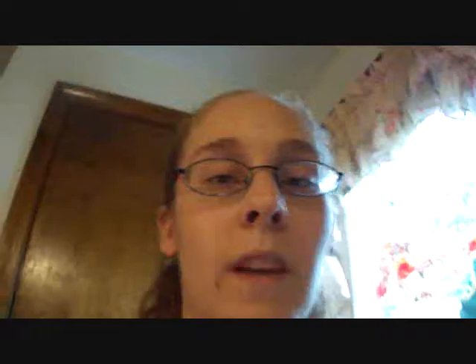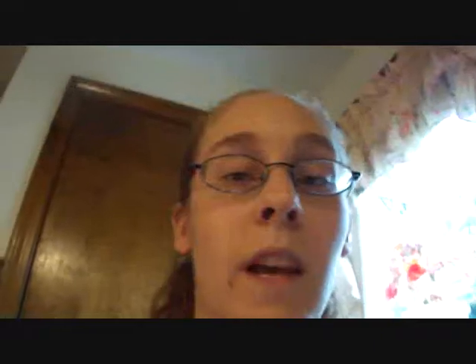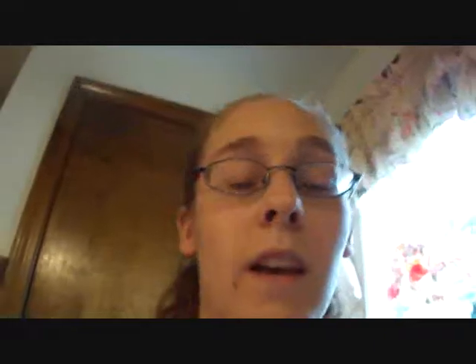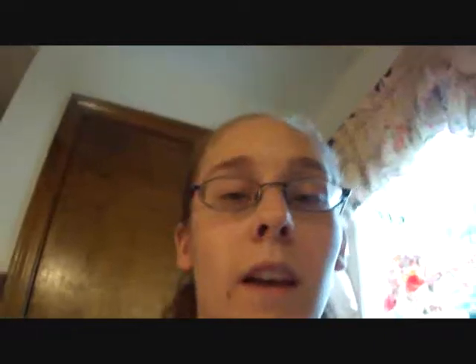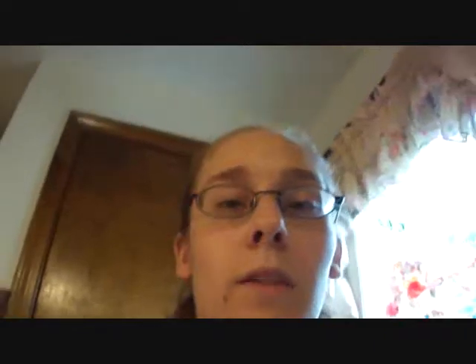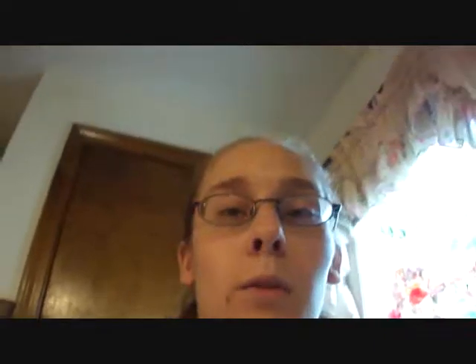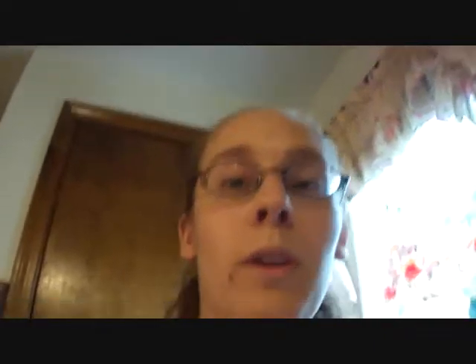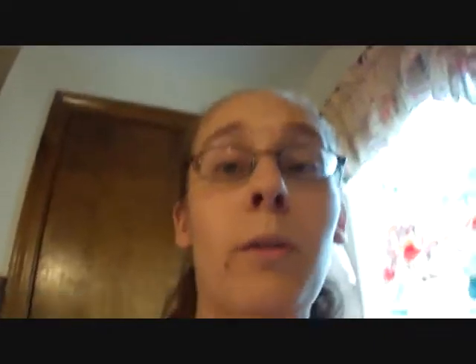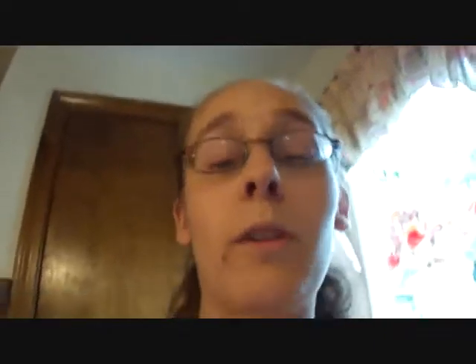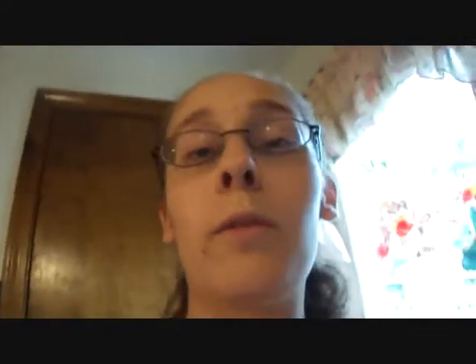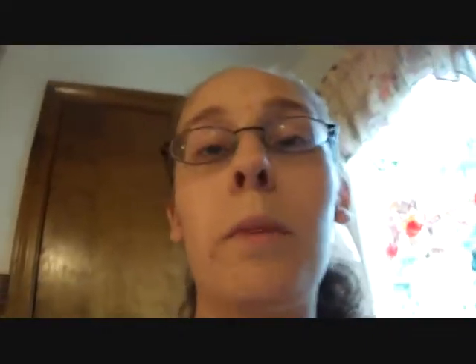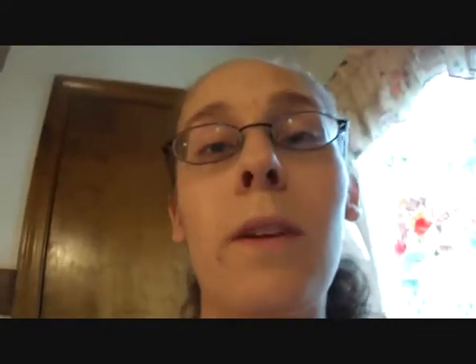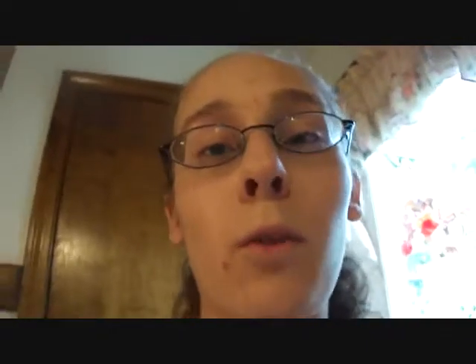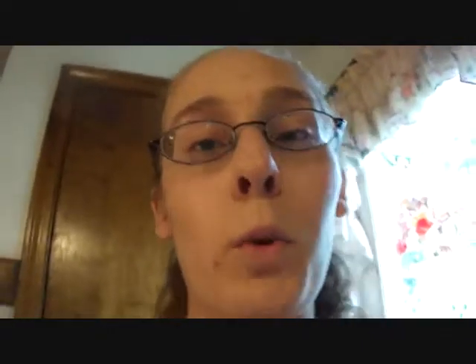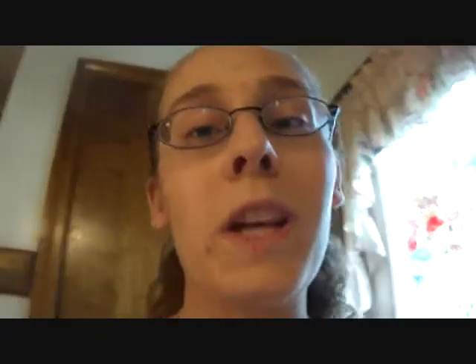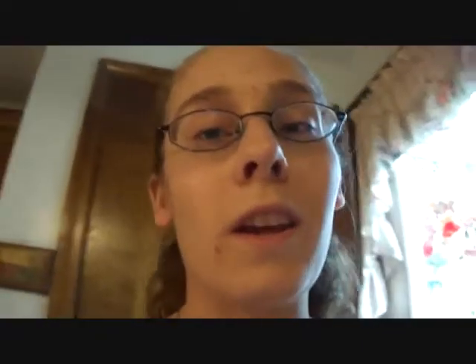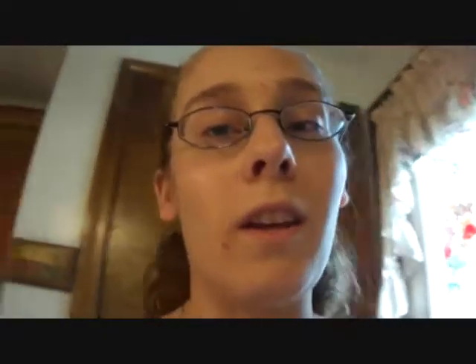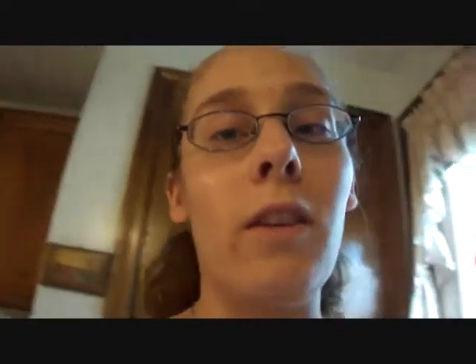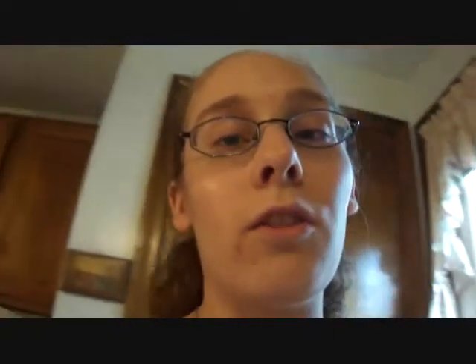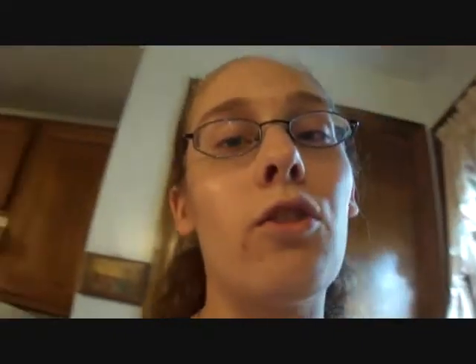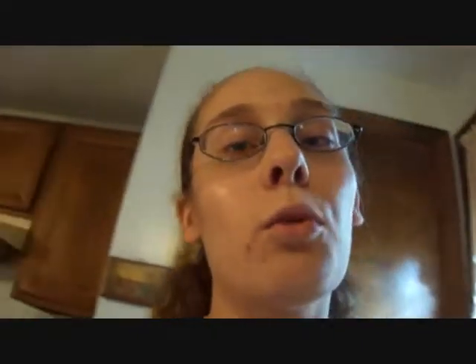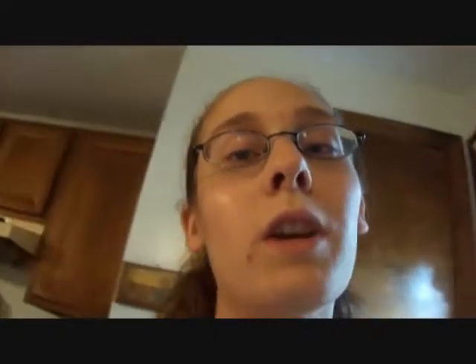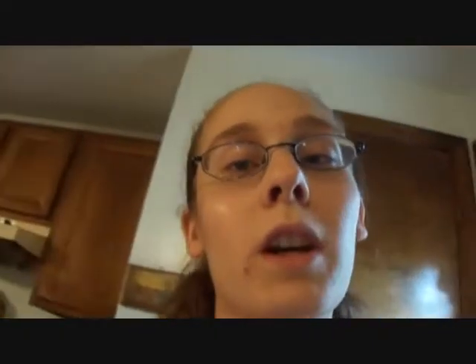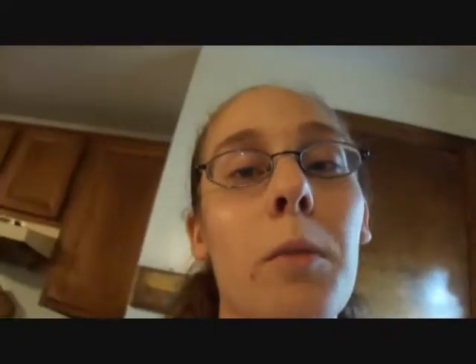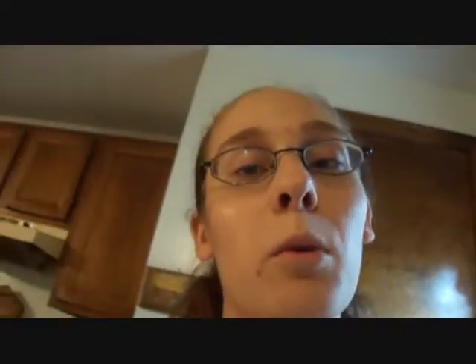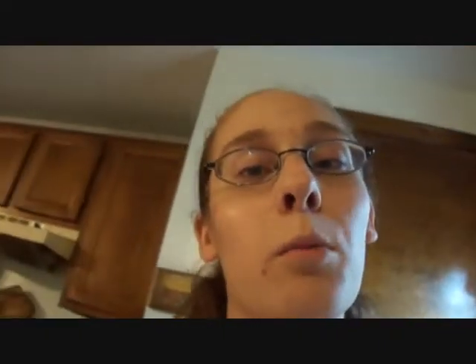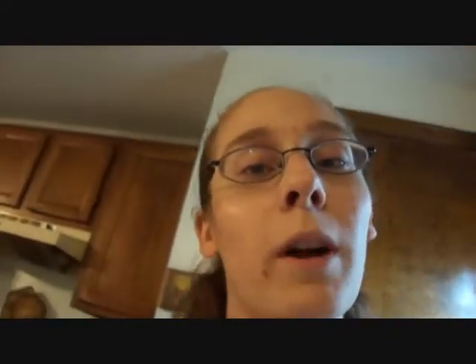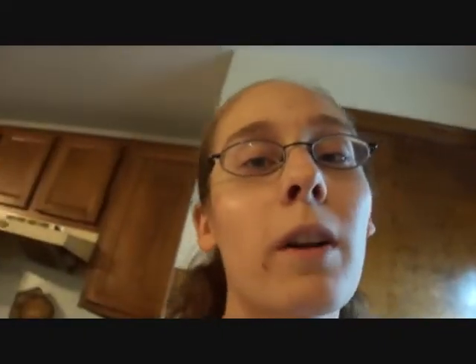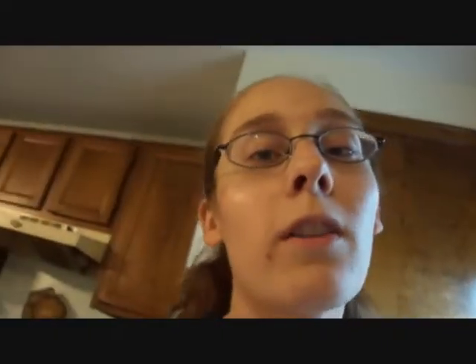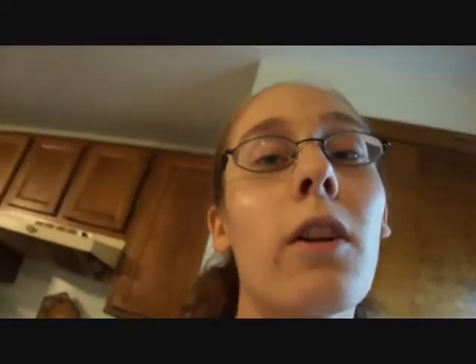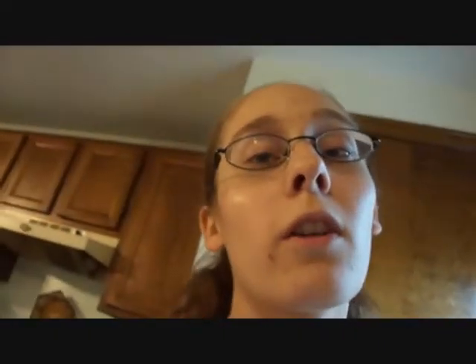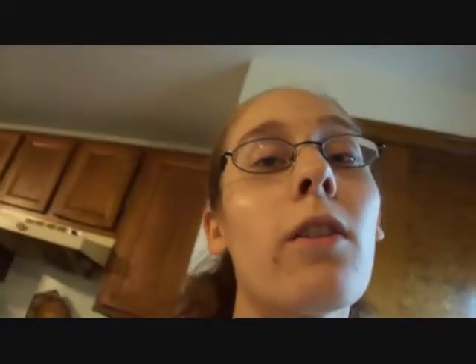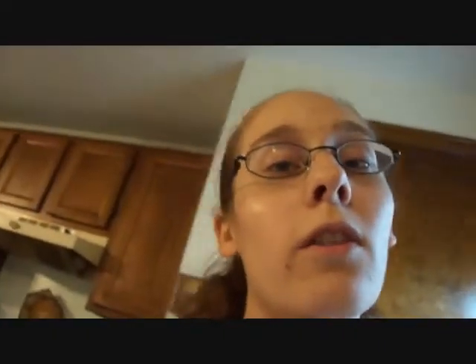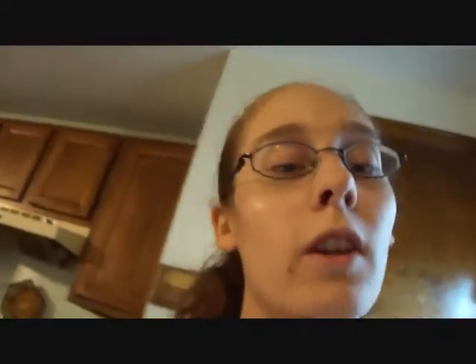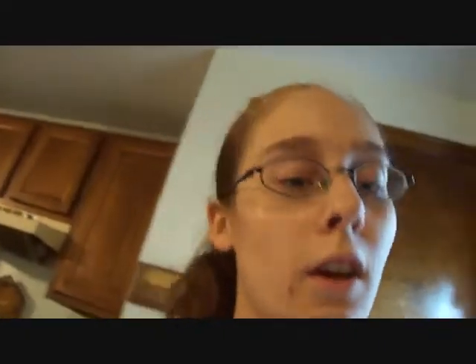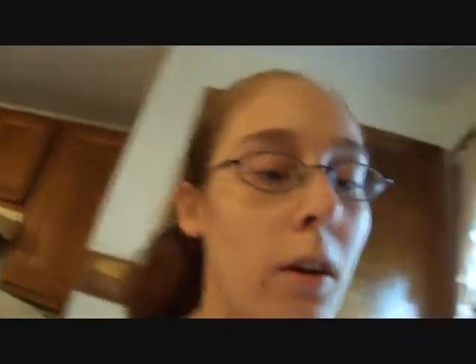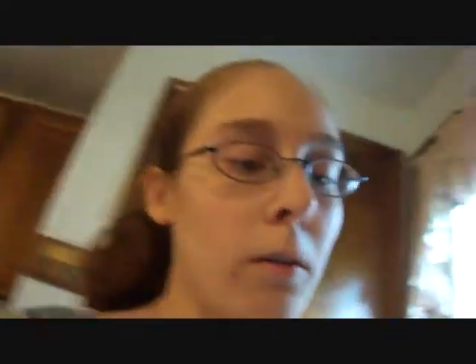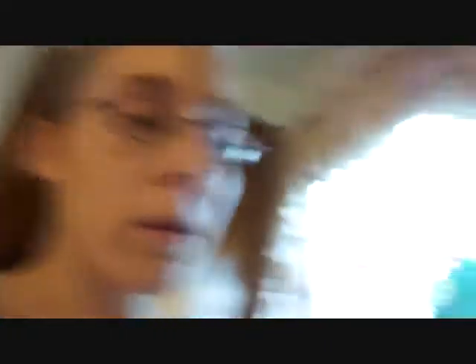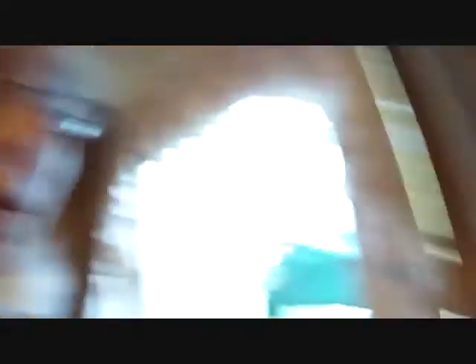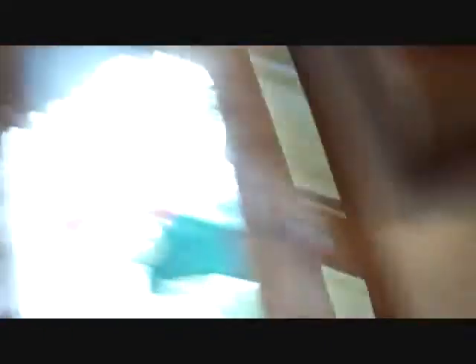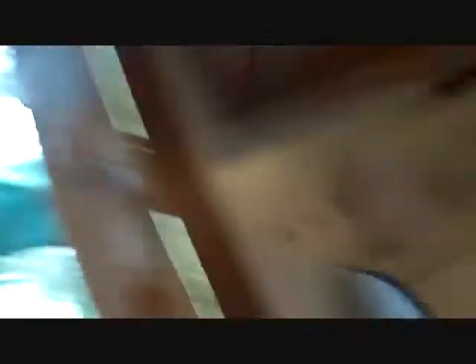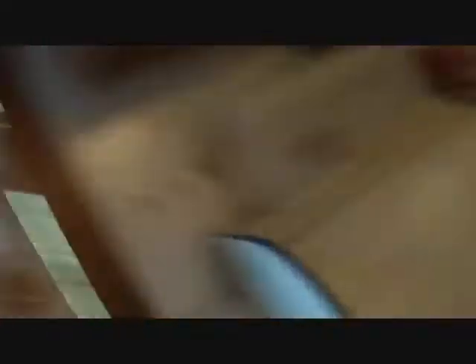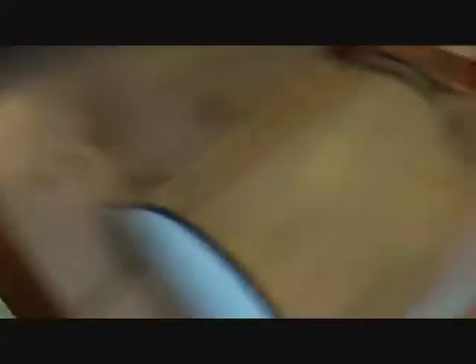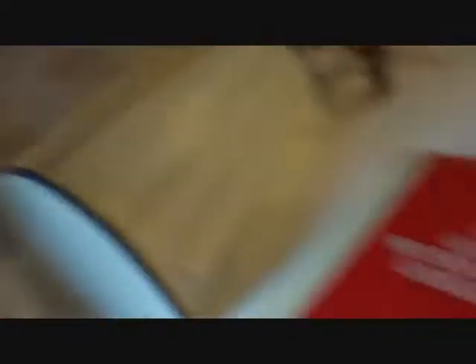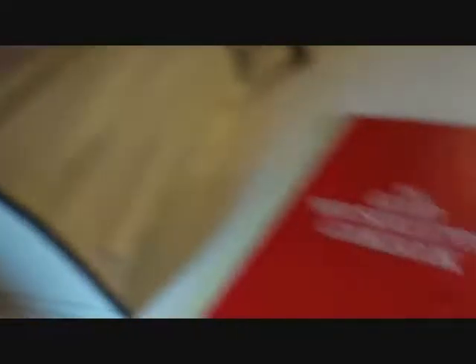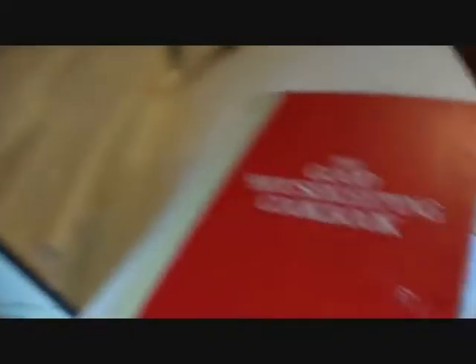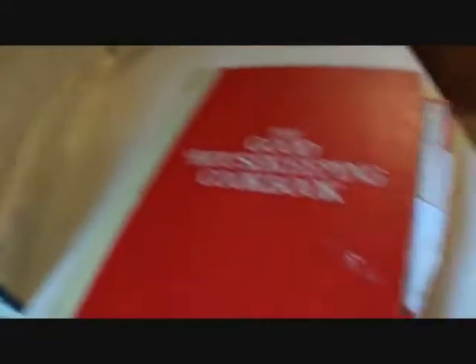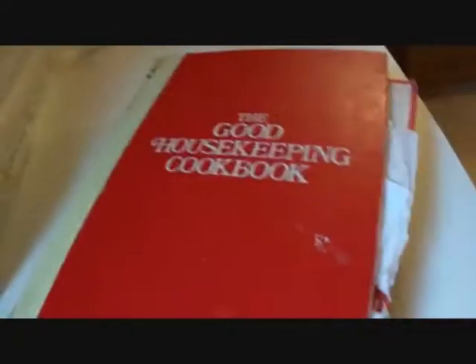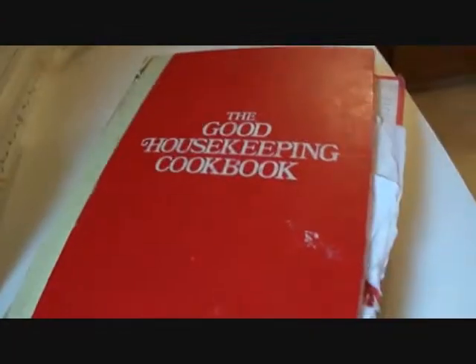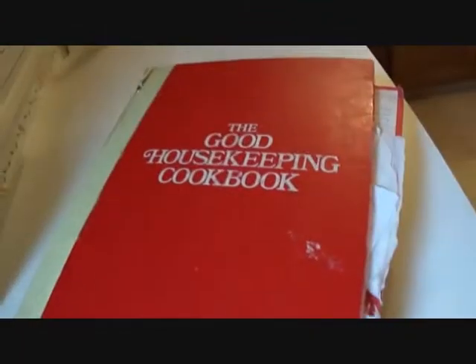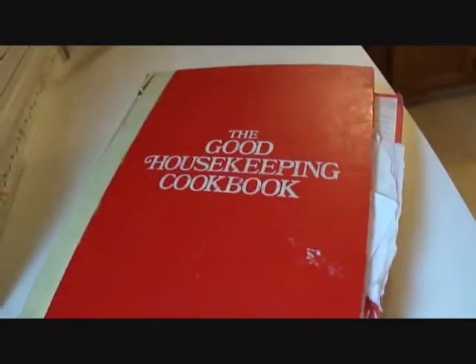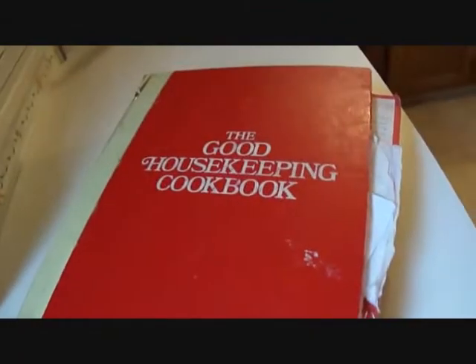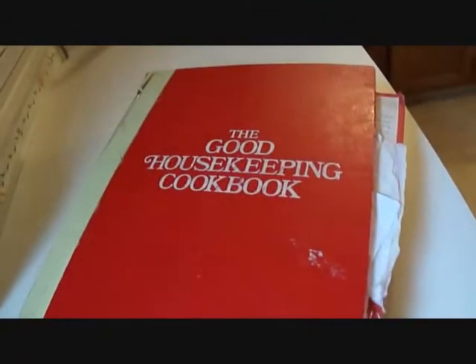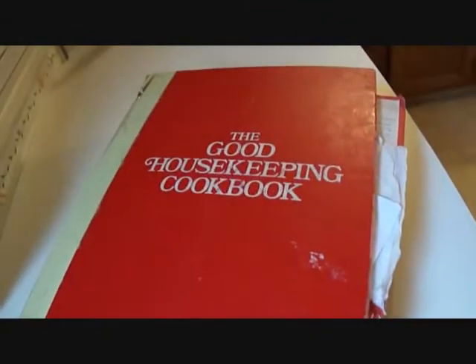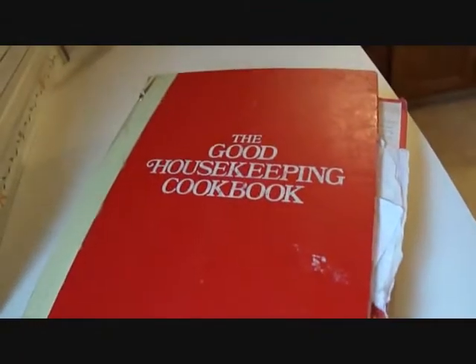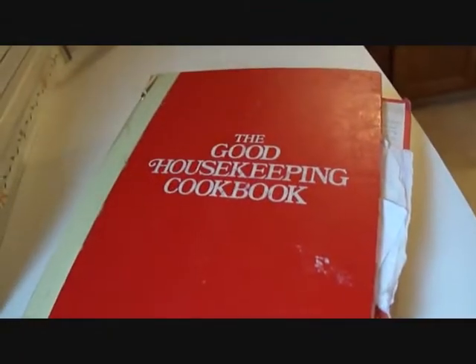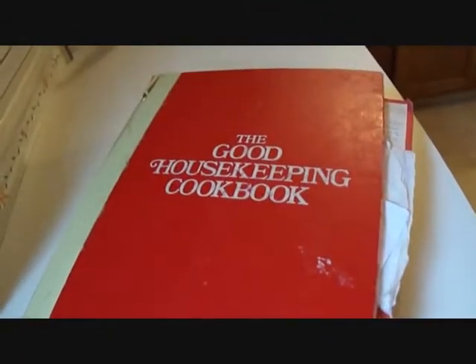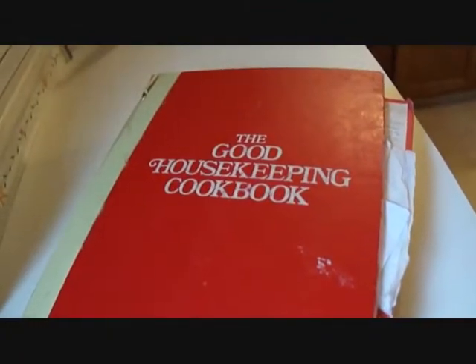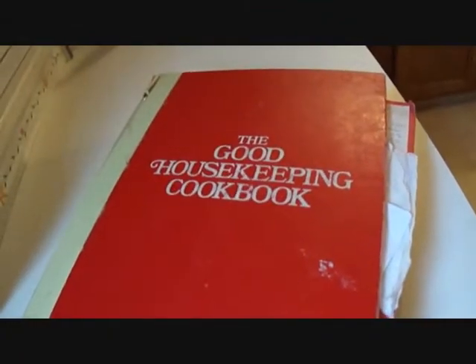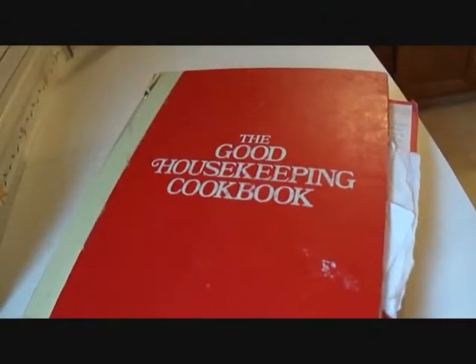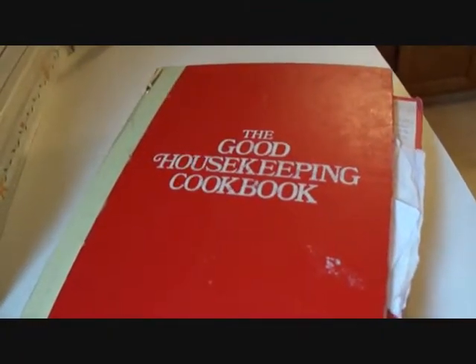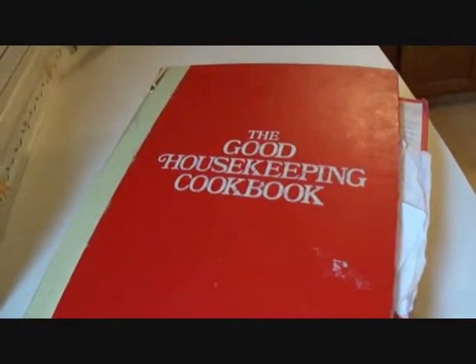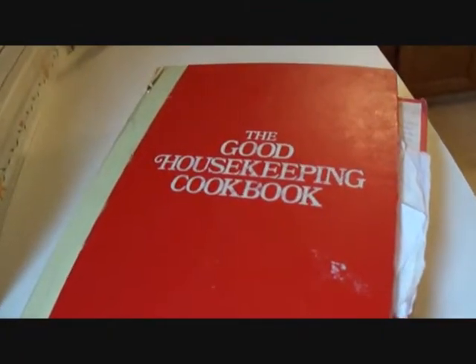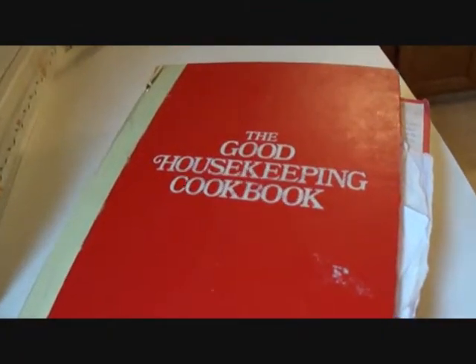Hey everyone, the recipe of the week is Chewy Caramel Brownies courtesy of The Good Housekeeping Cookbook.